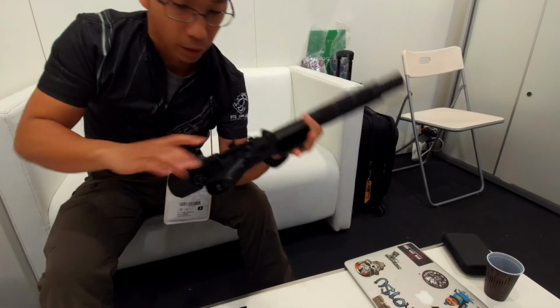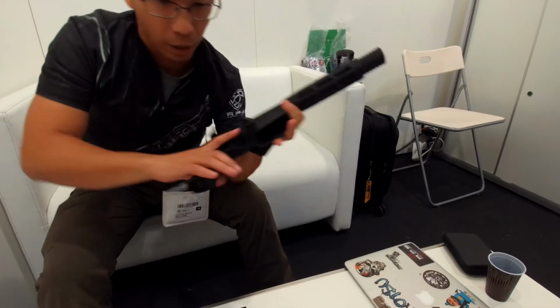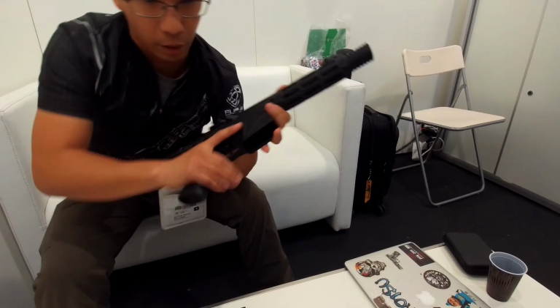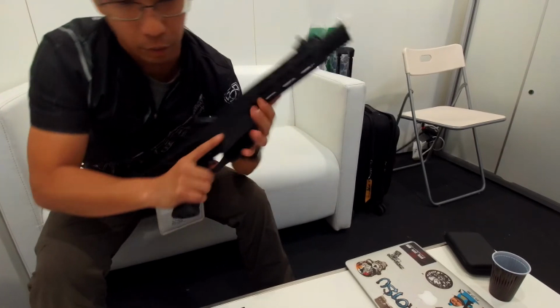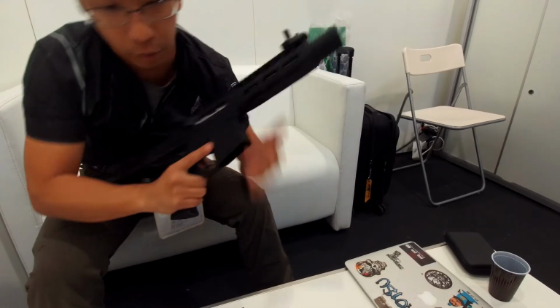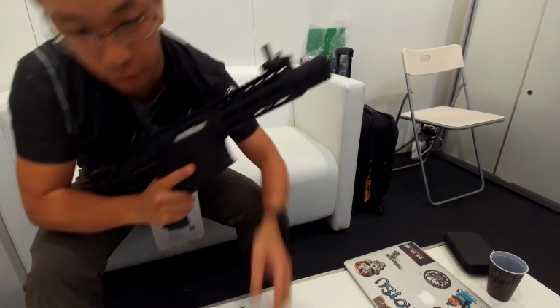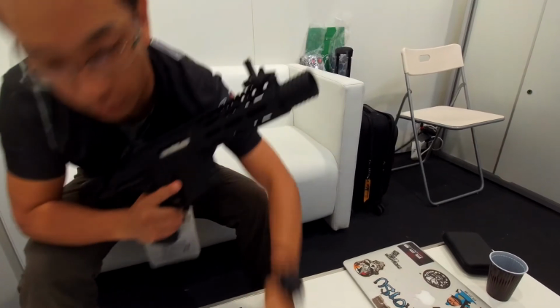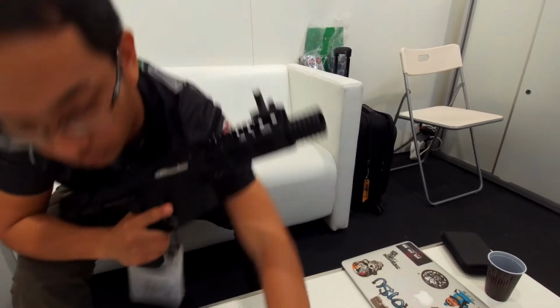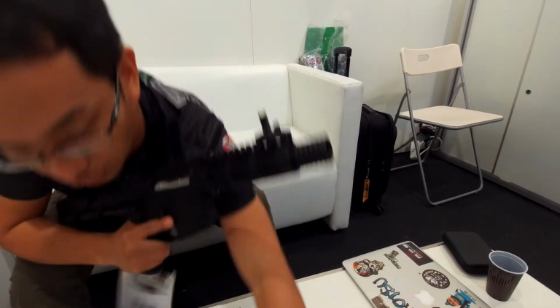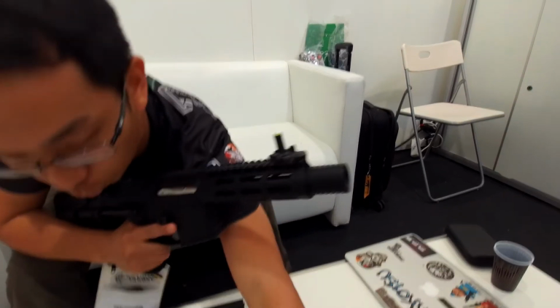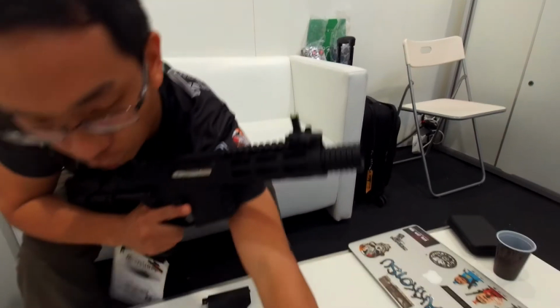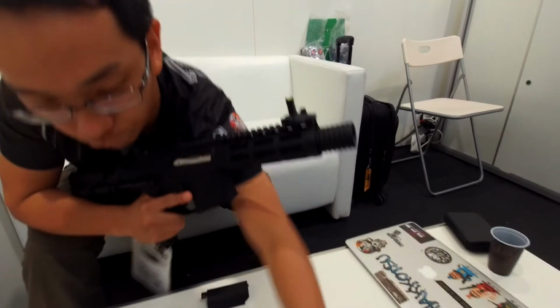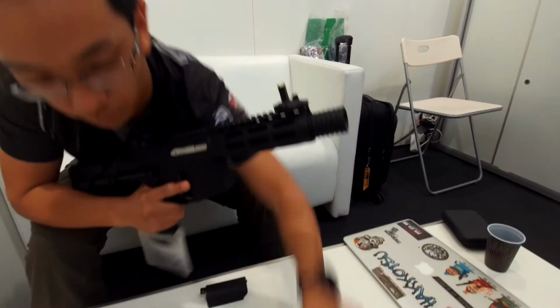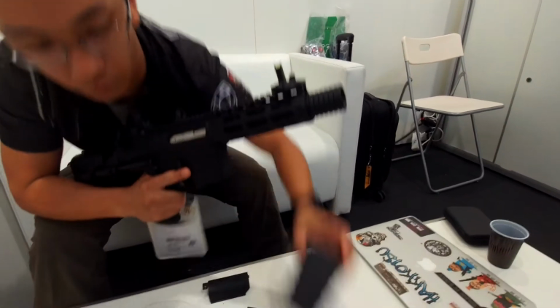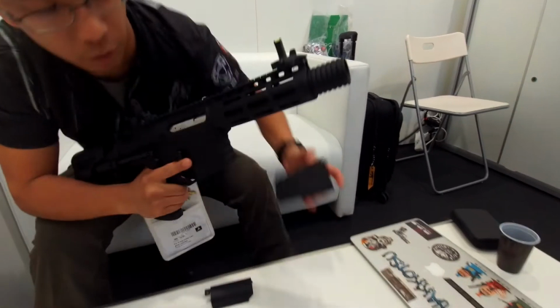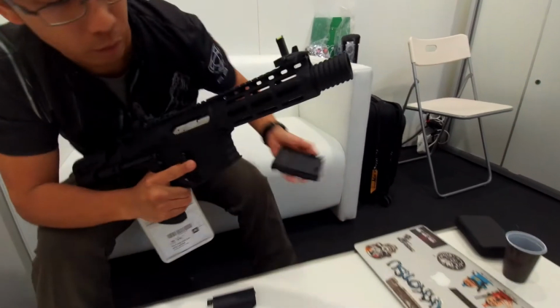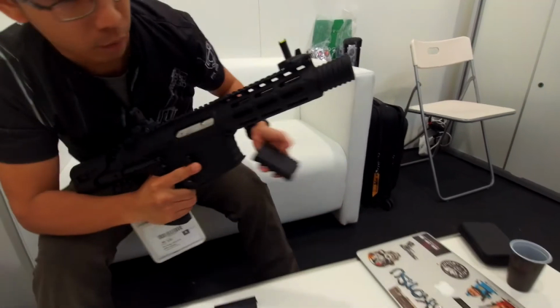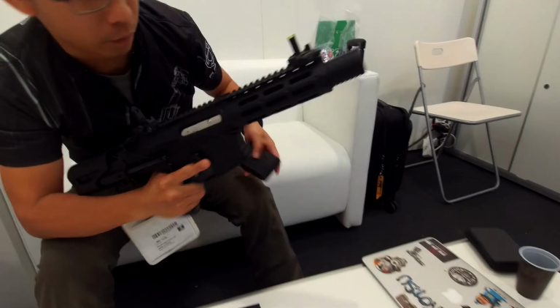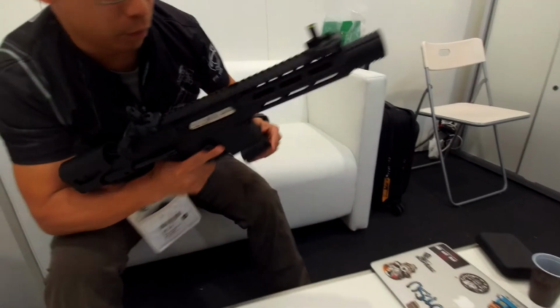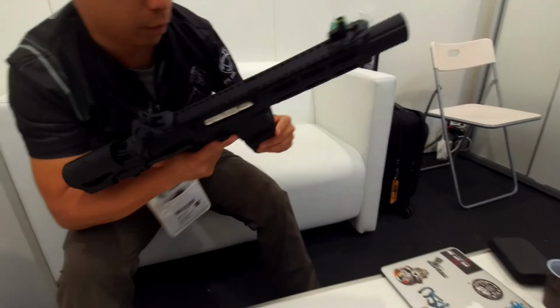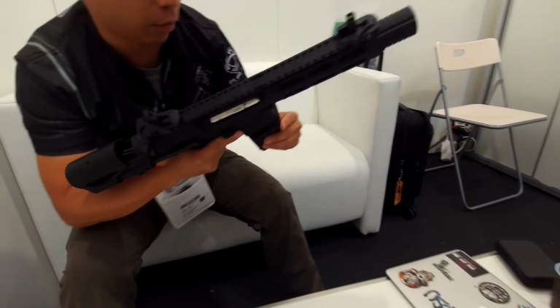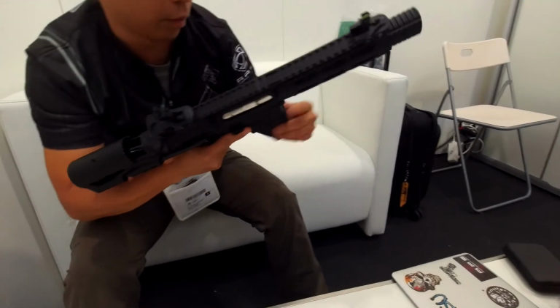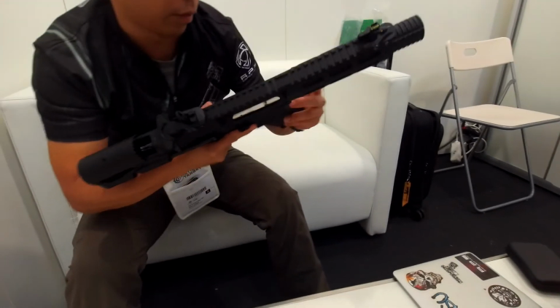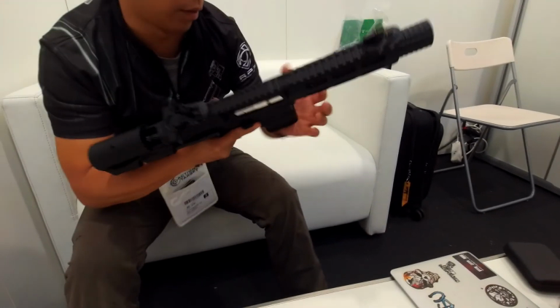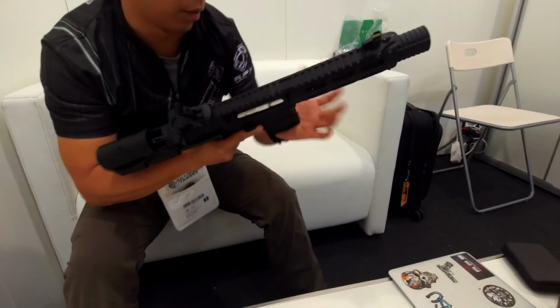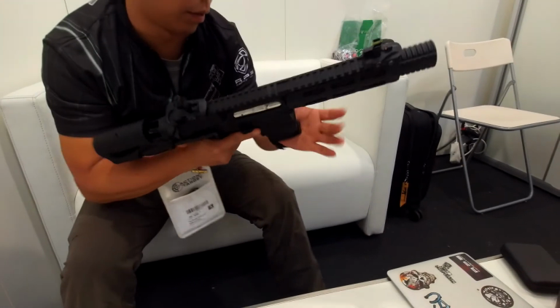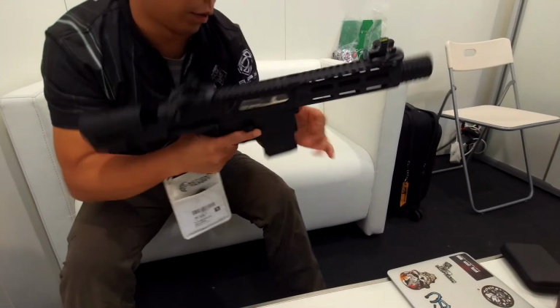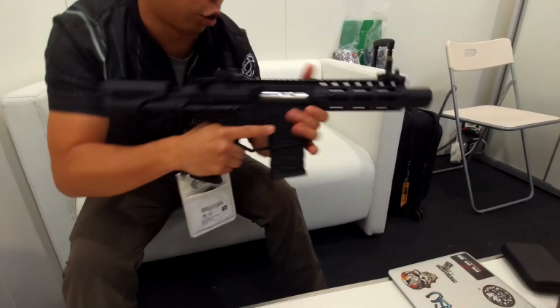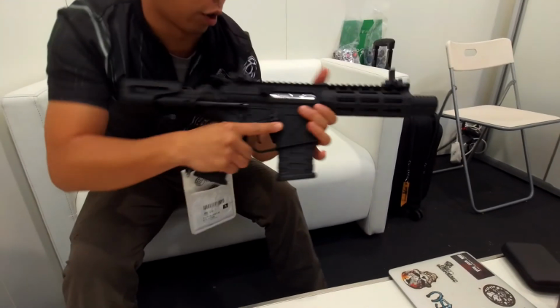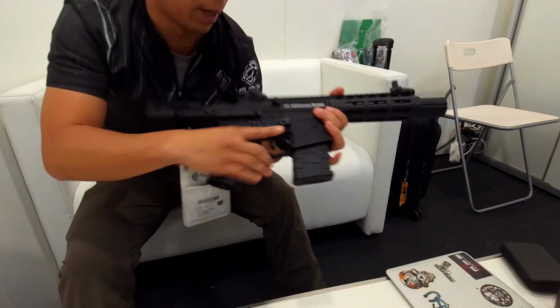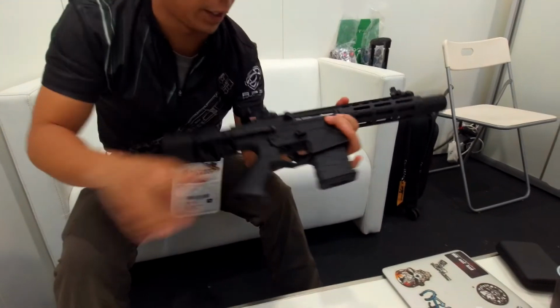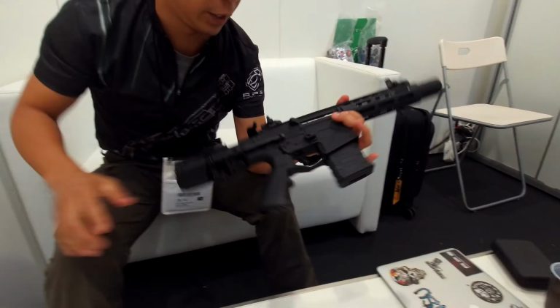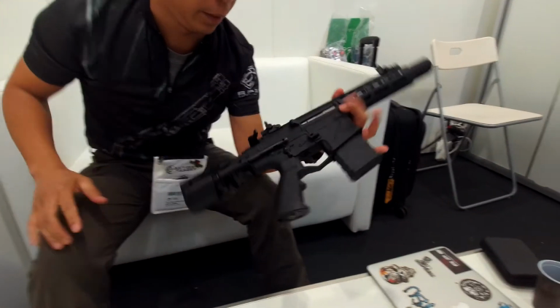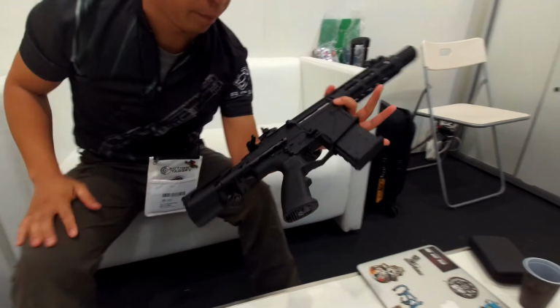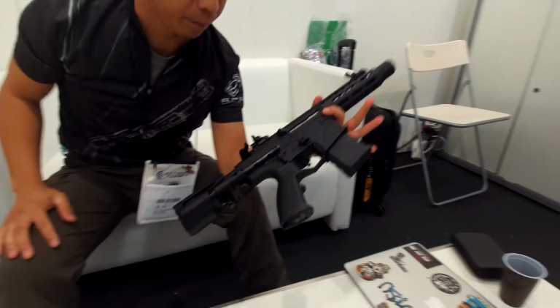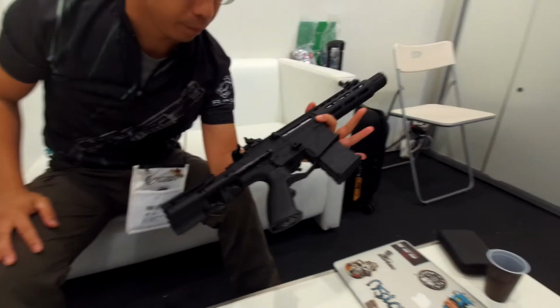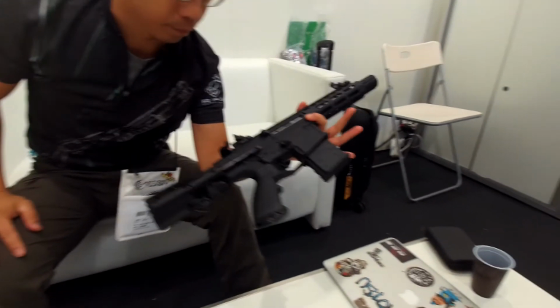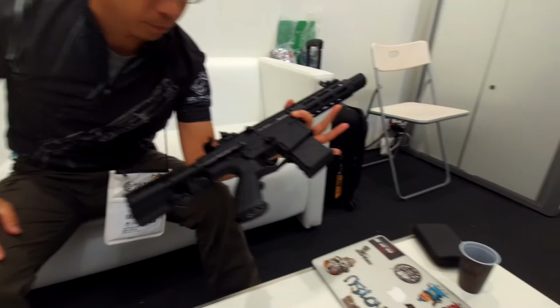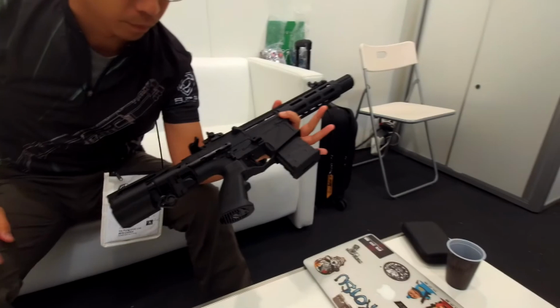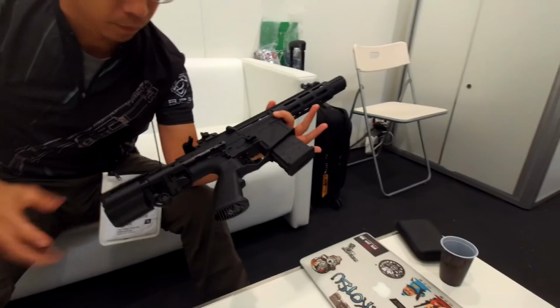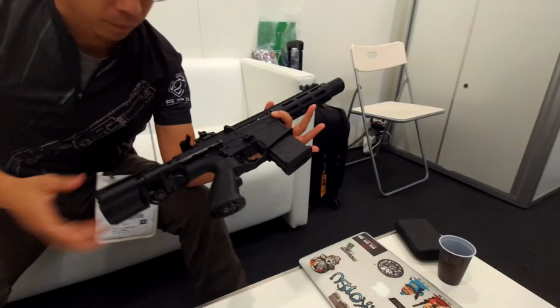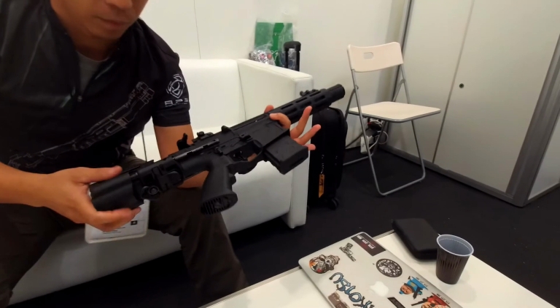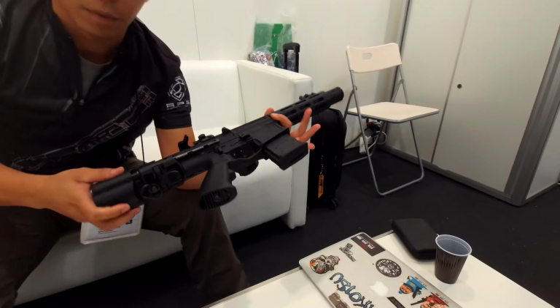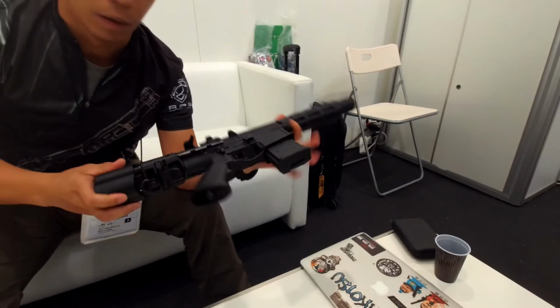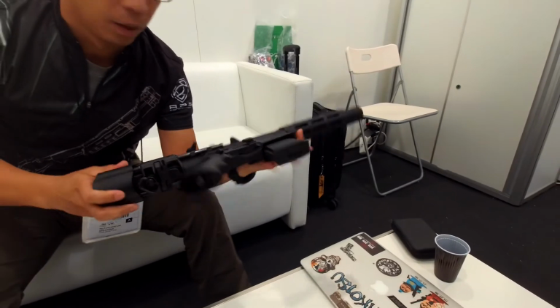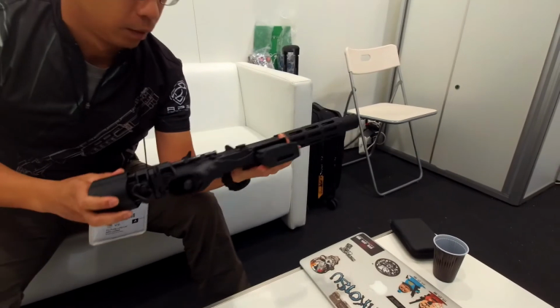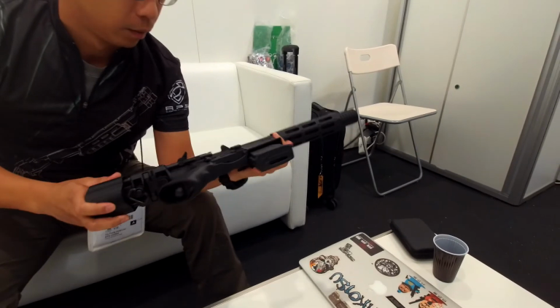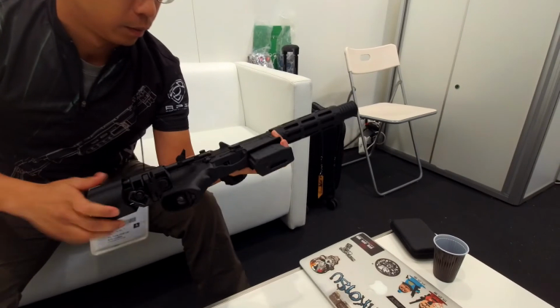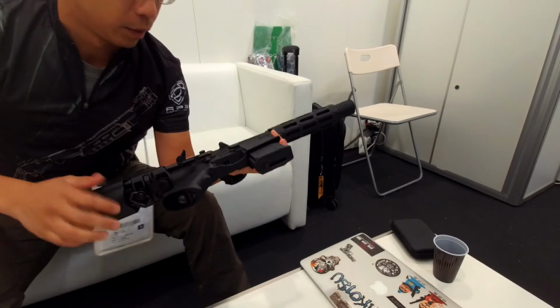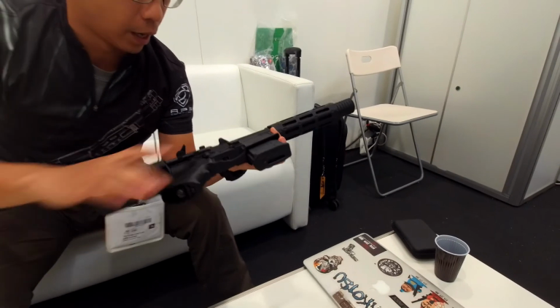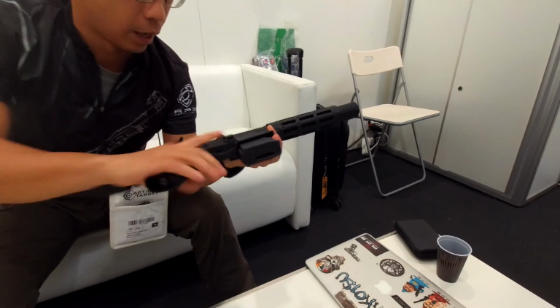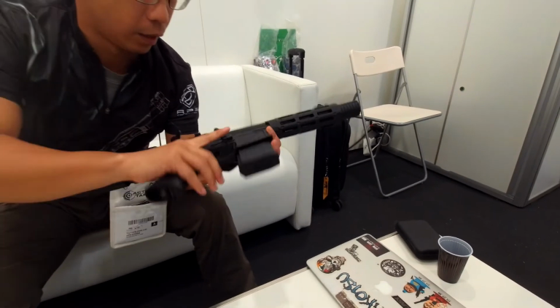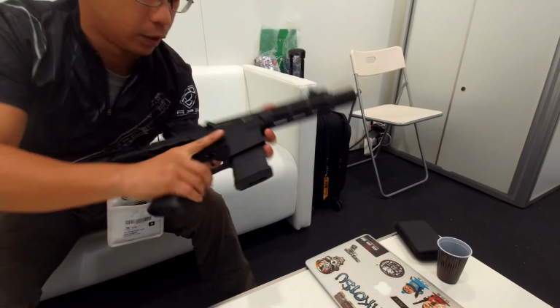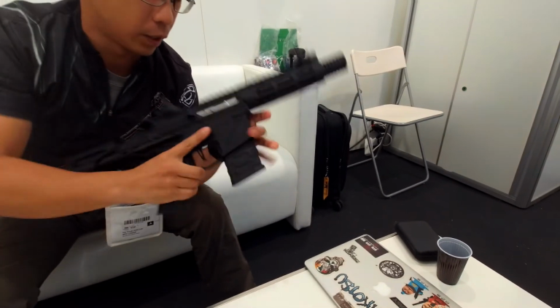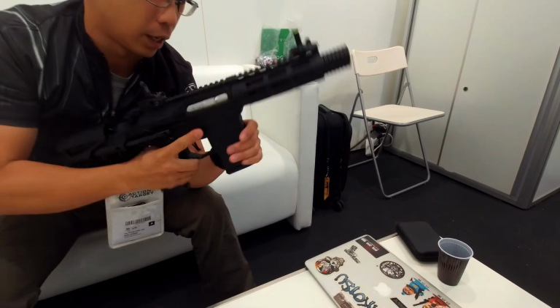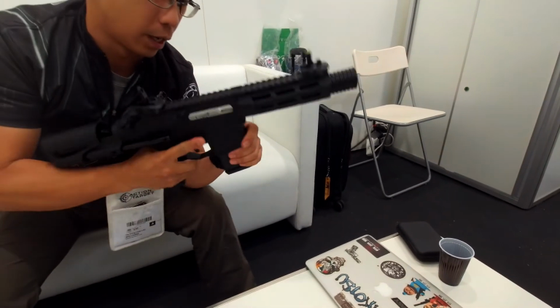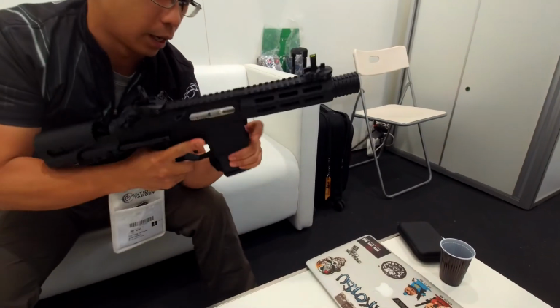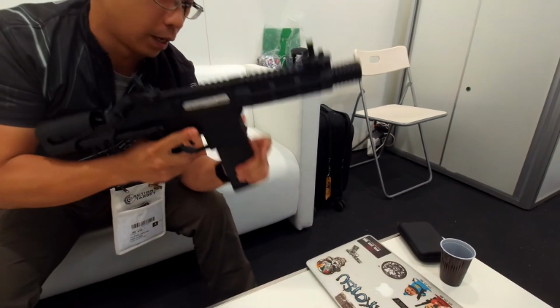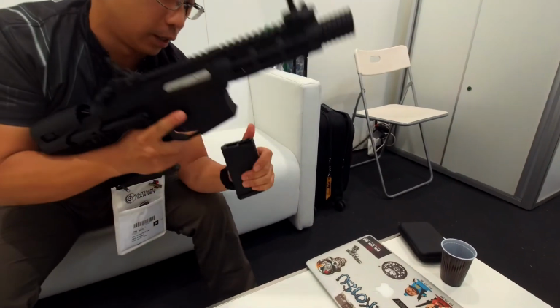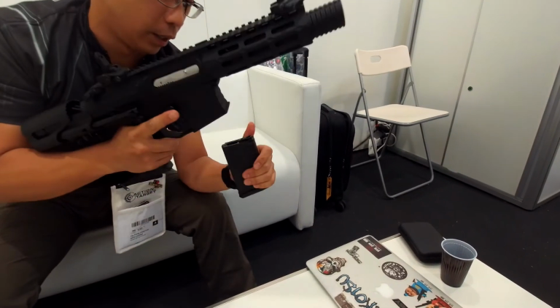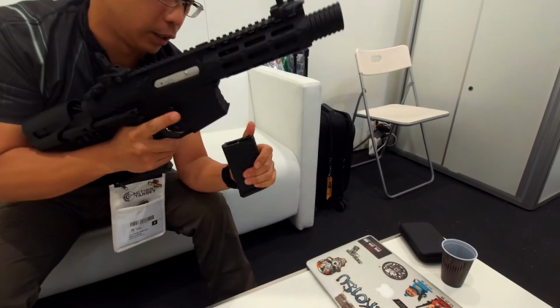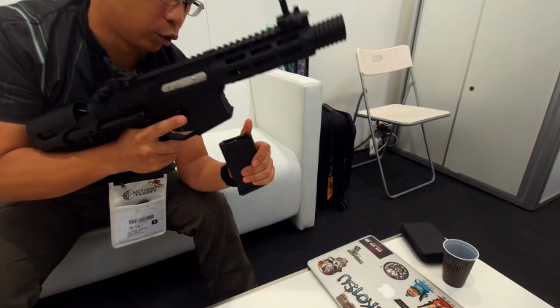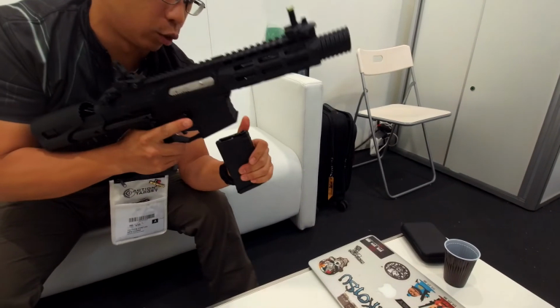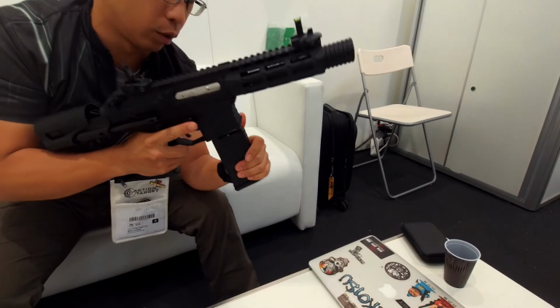It comes with a short magazine. How many rounds? It's 190 rounds.